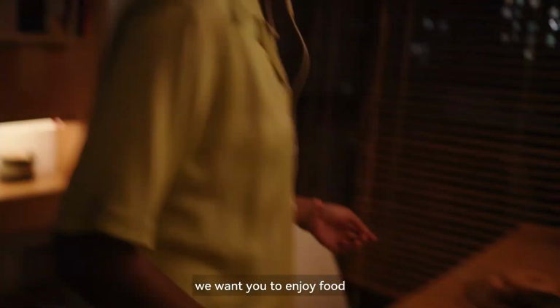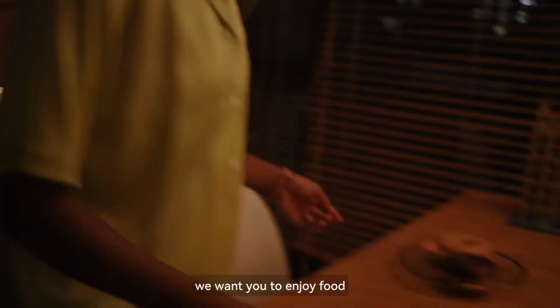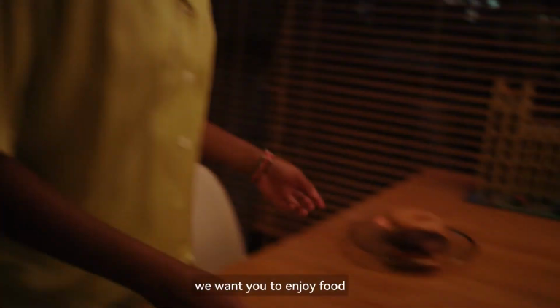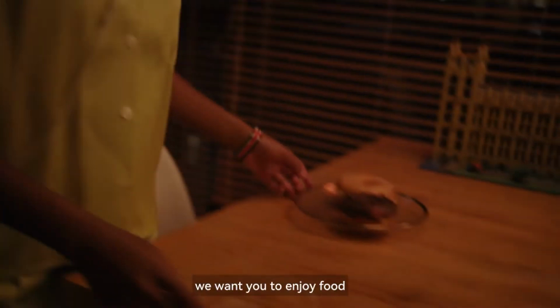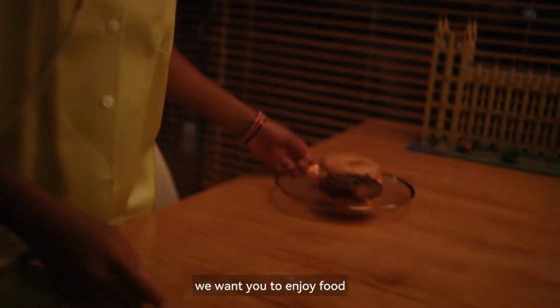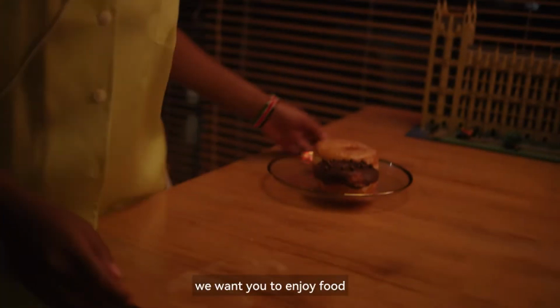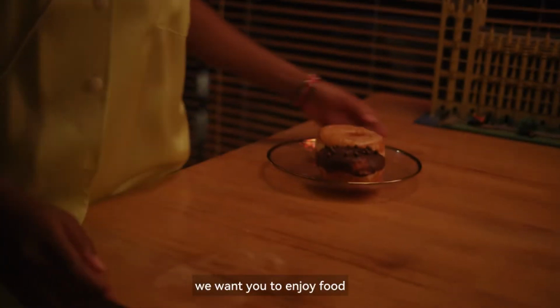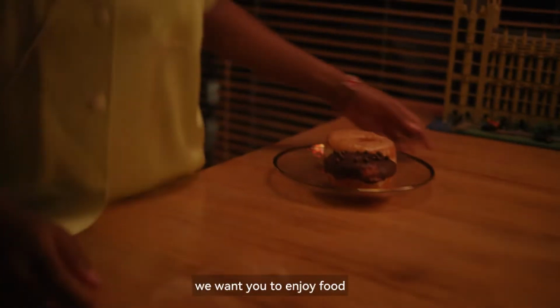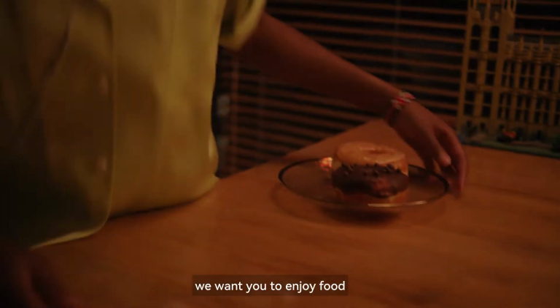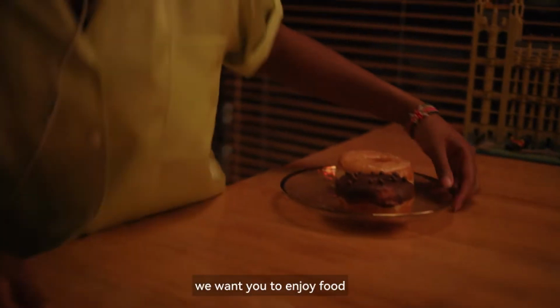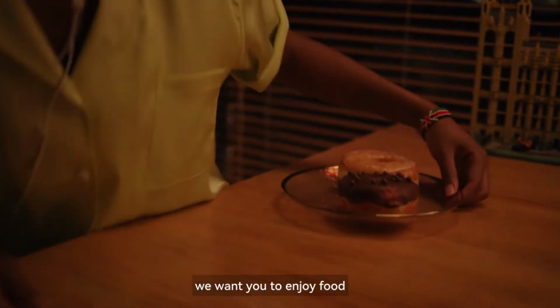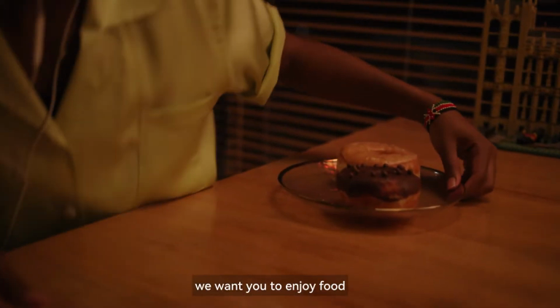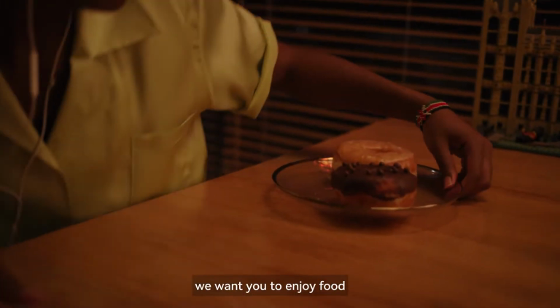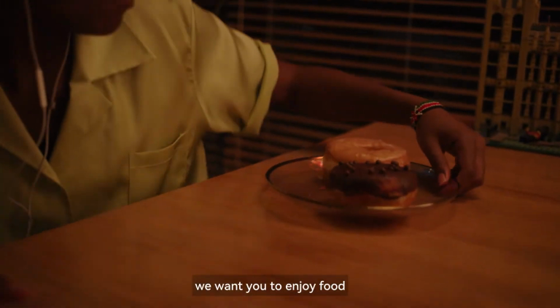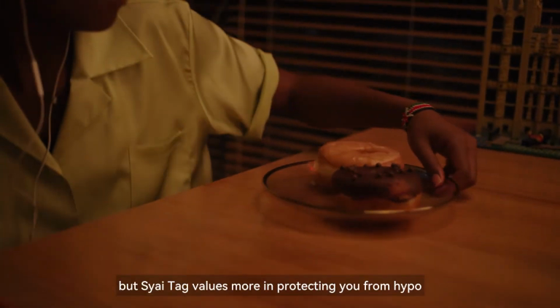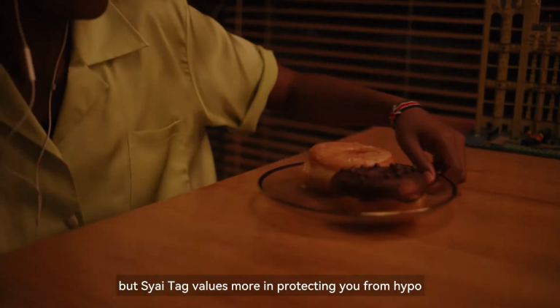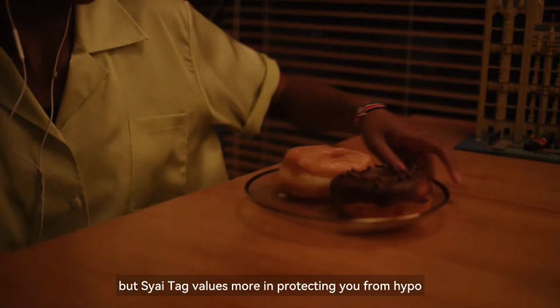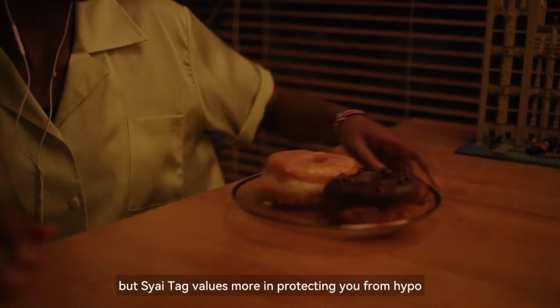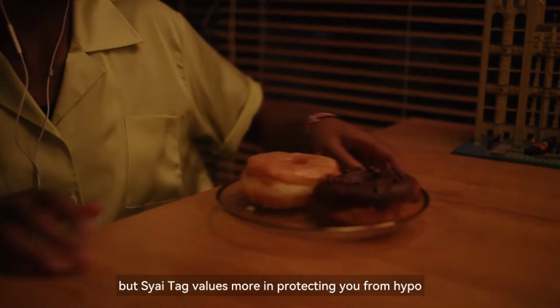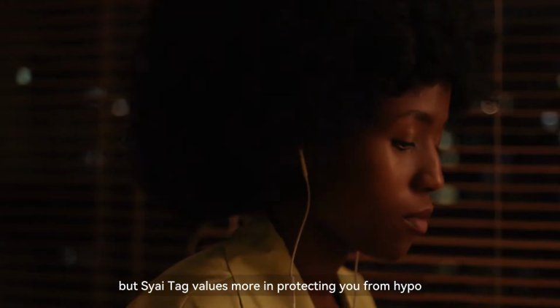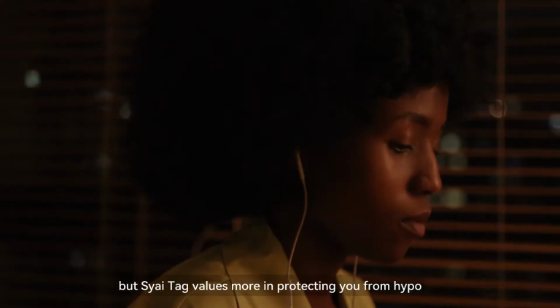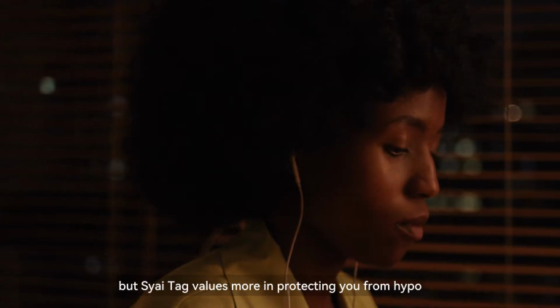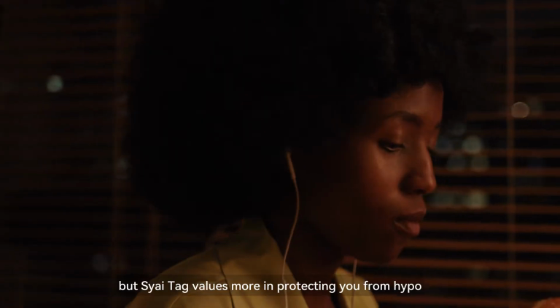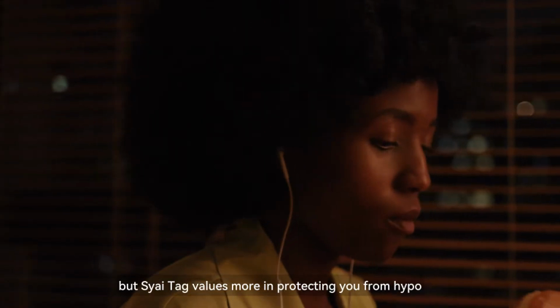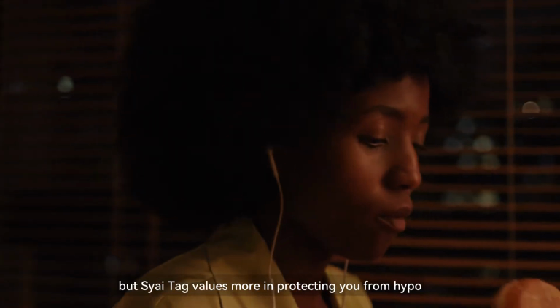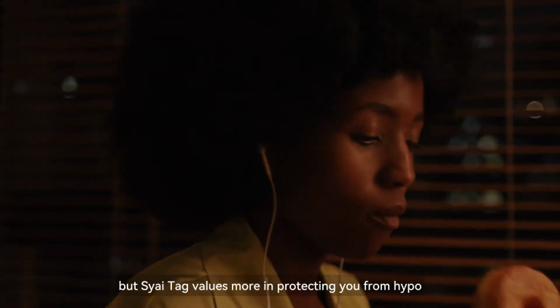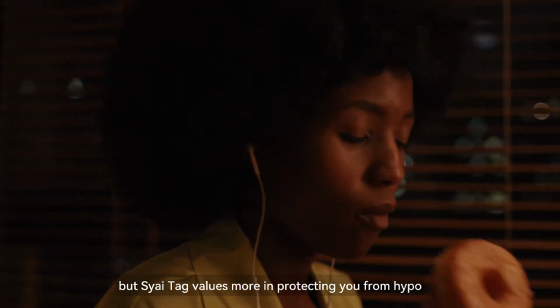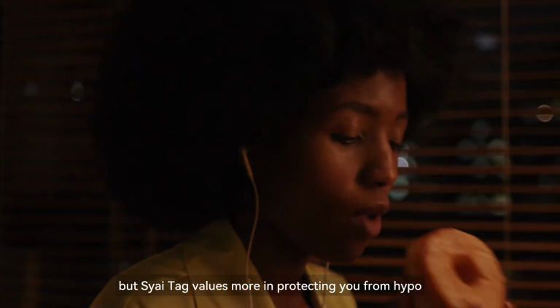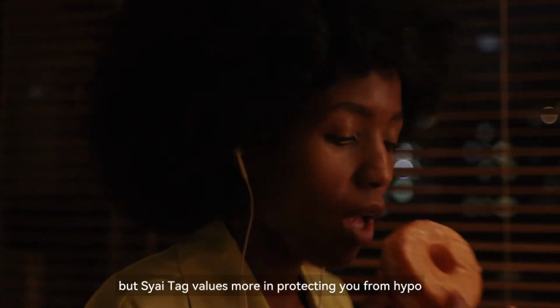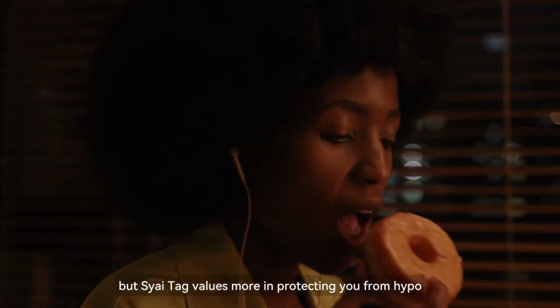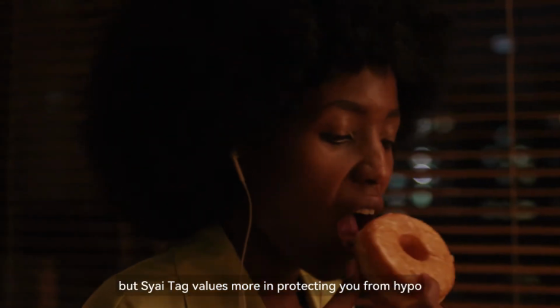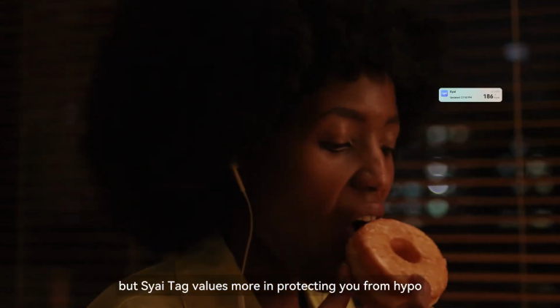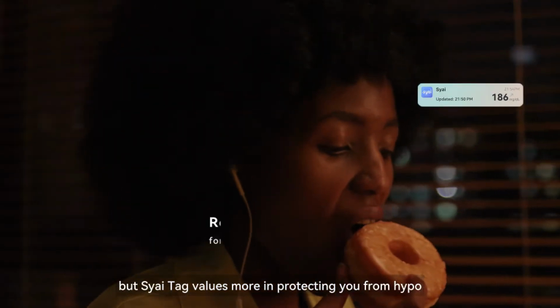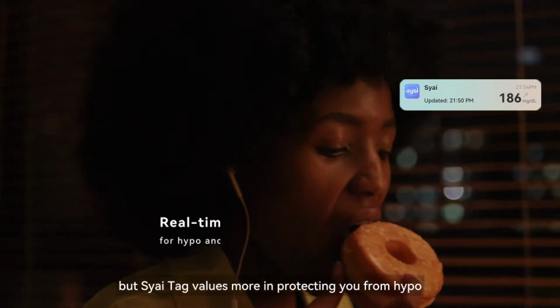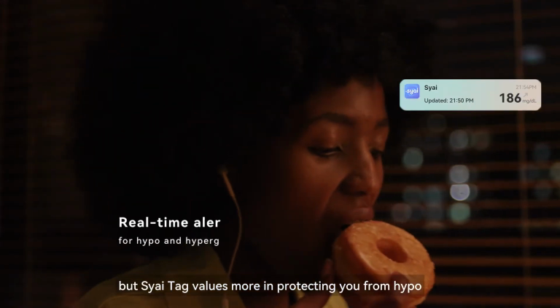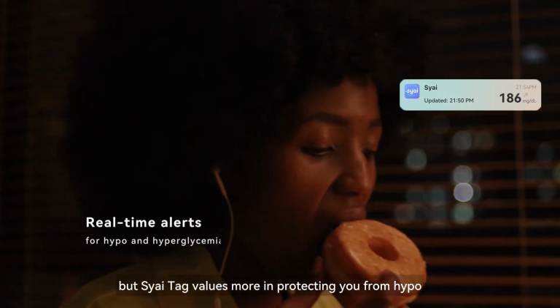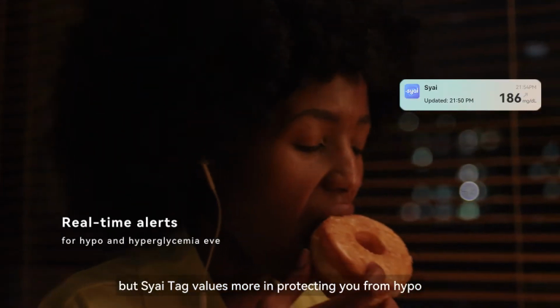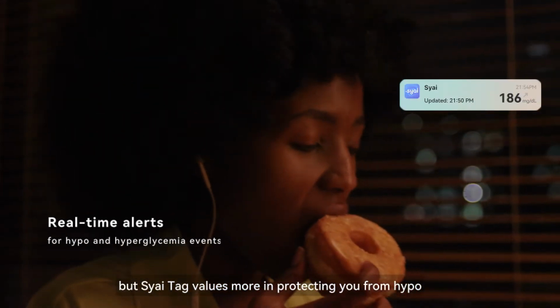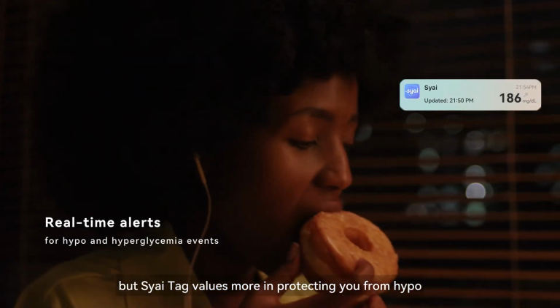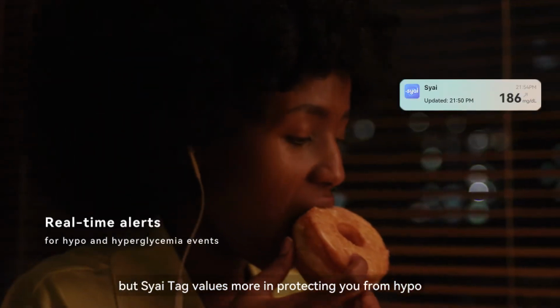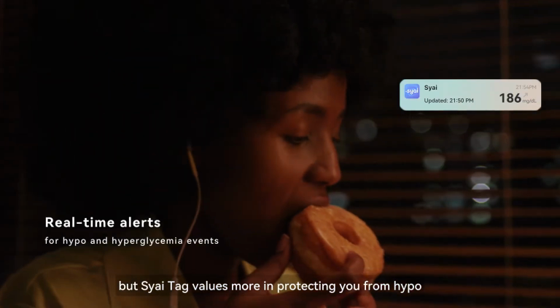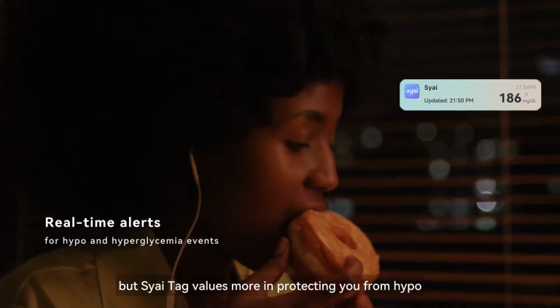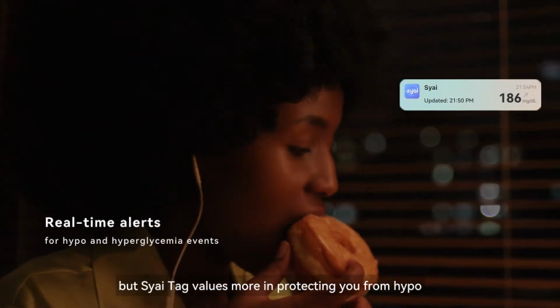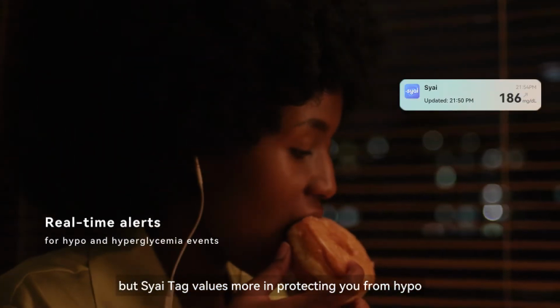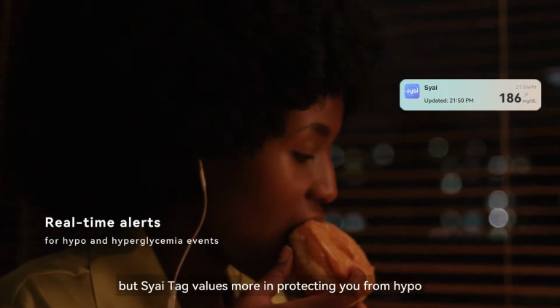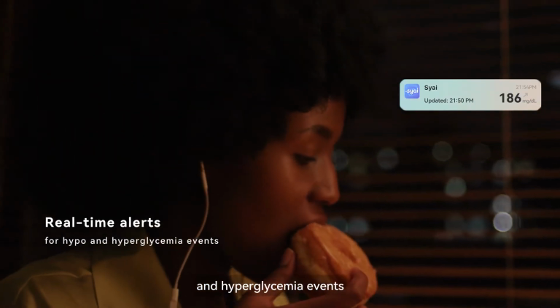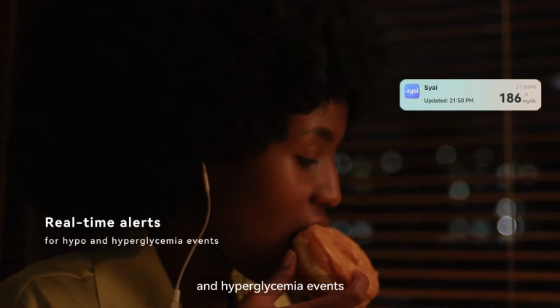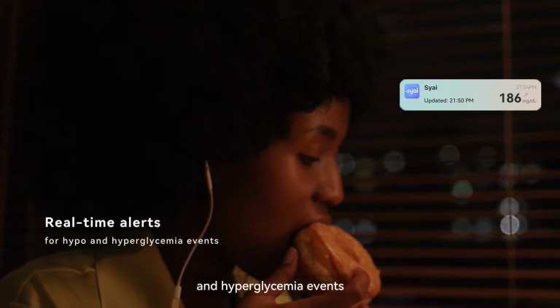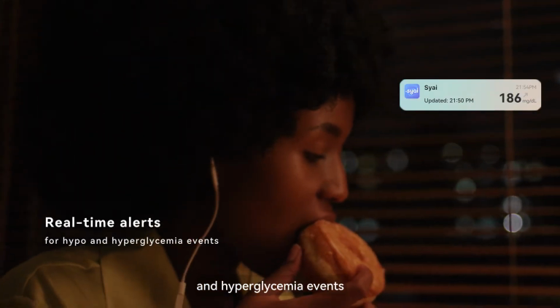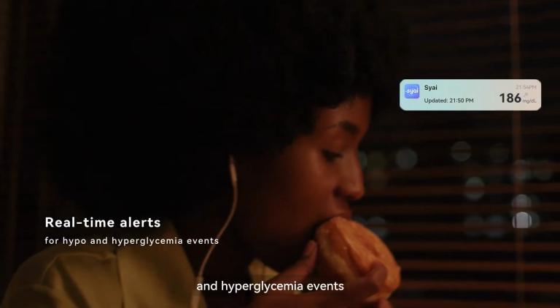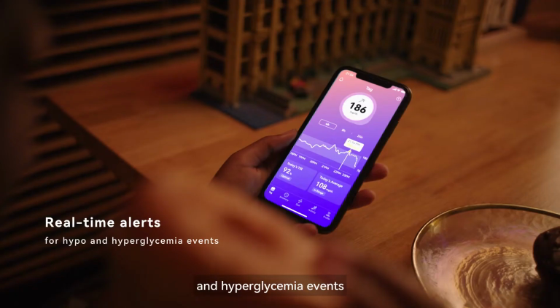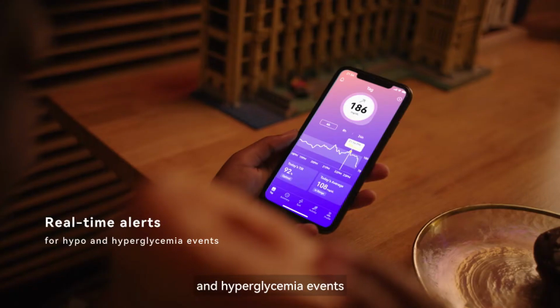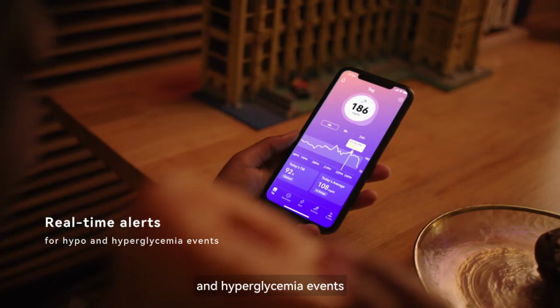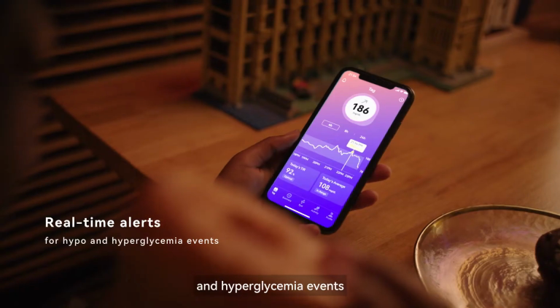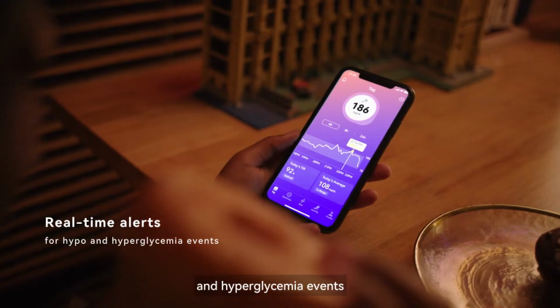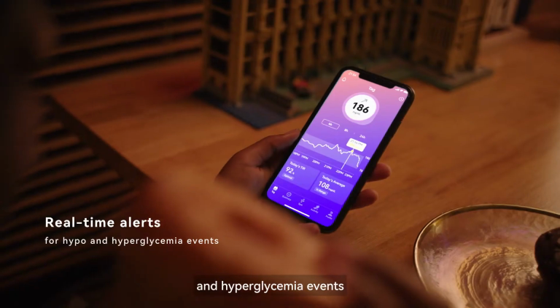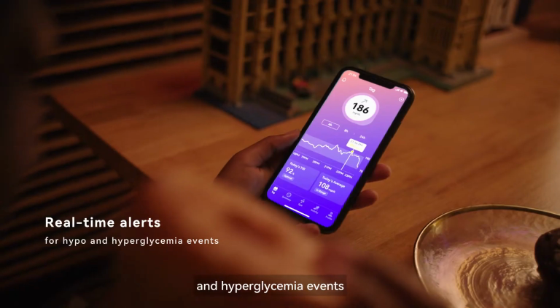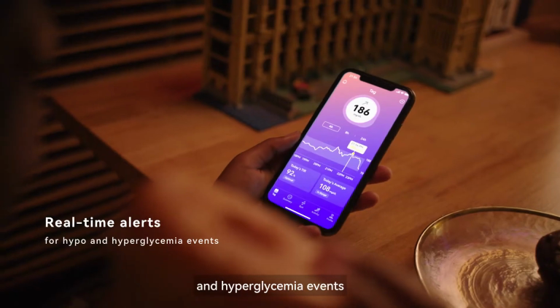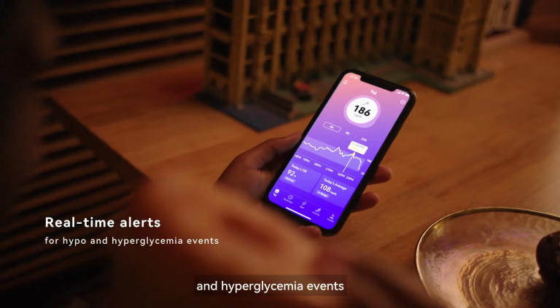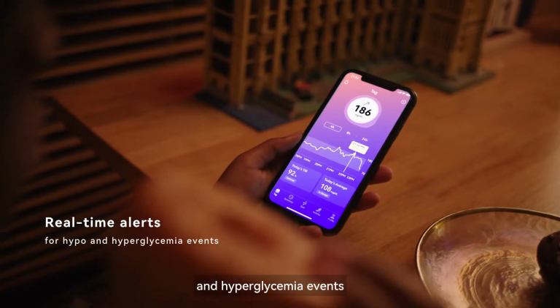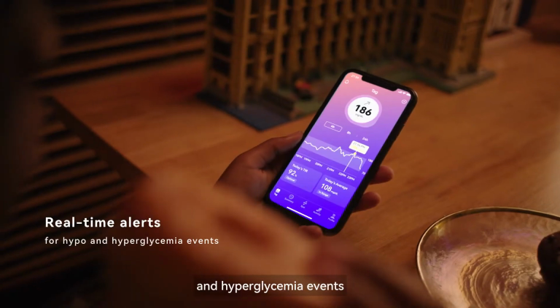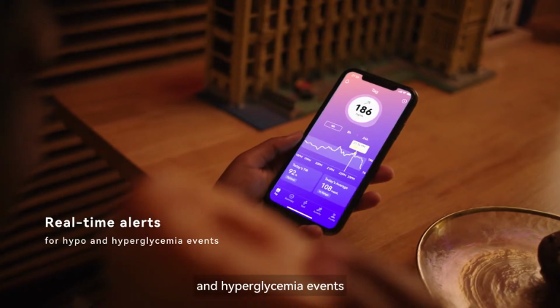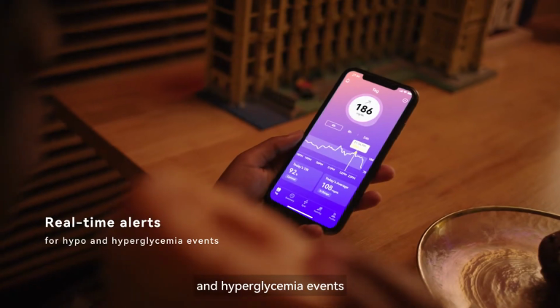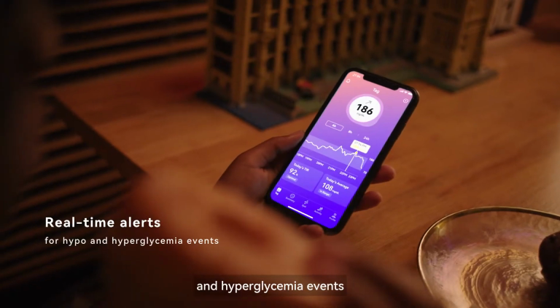We want you to enjoy food, but SciTac values more in protecting you from hypo and hyperglycemia events.